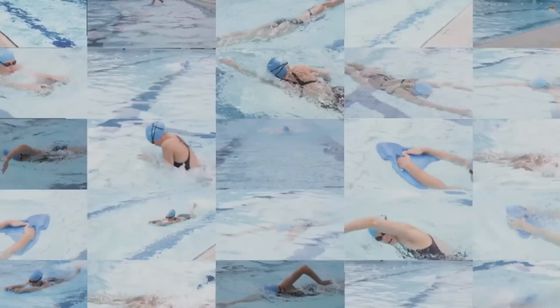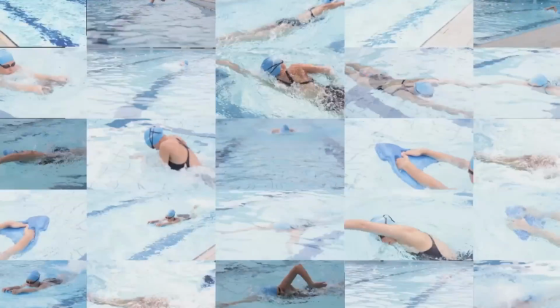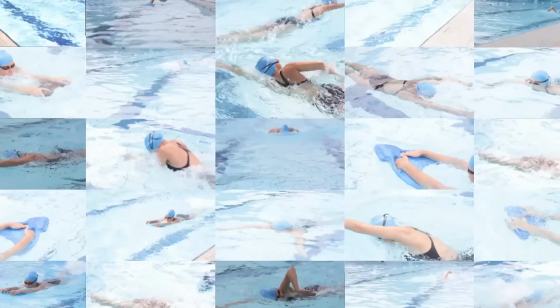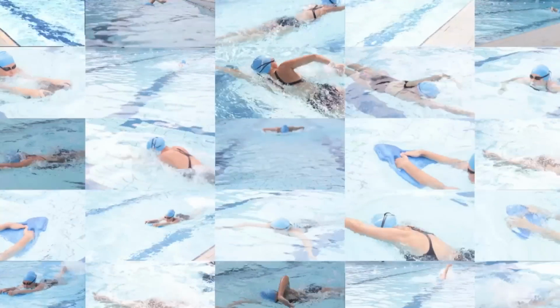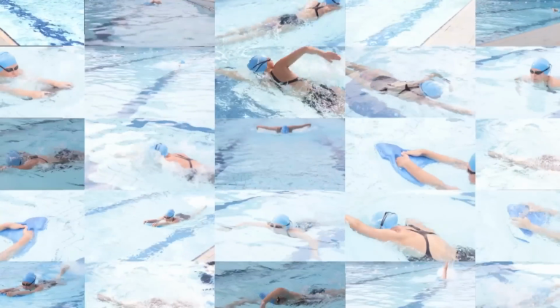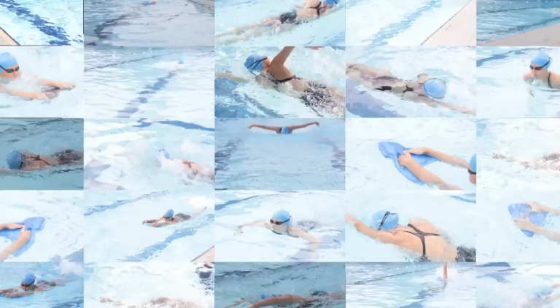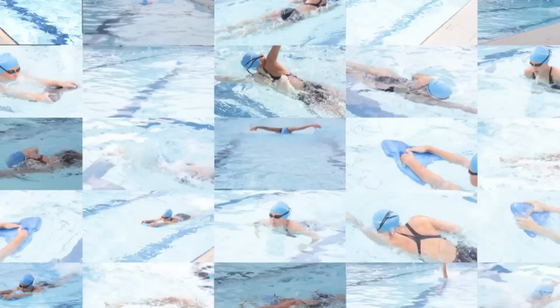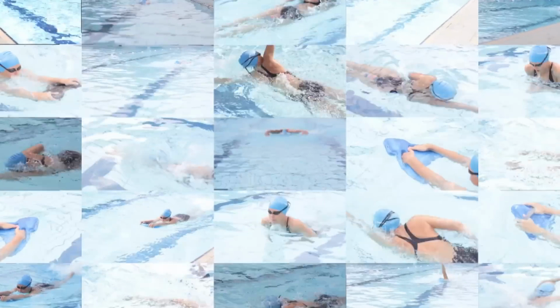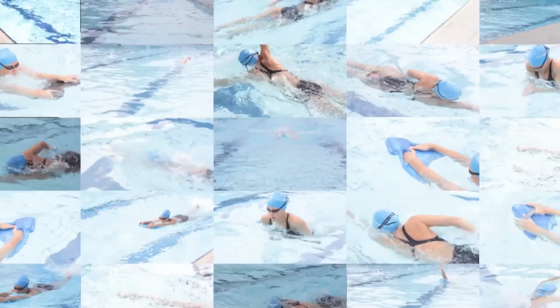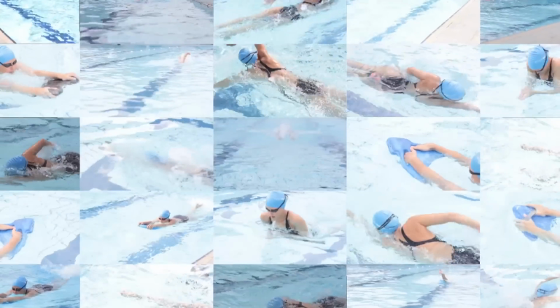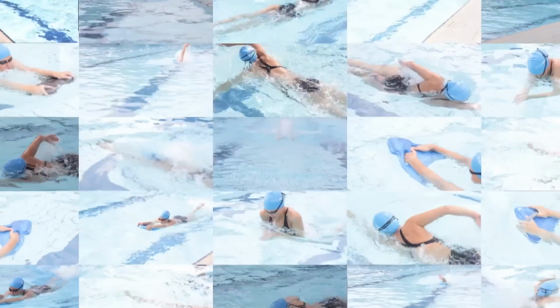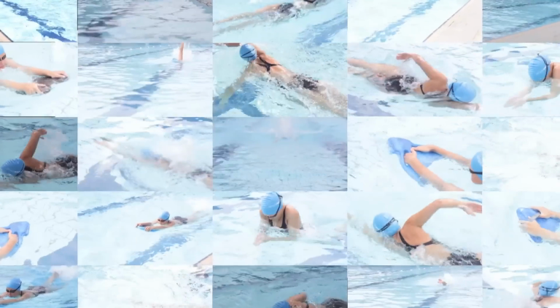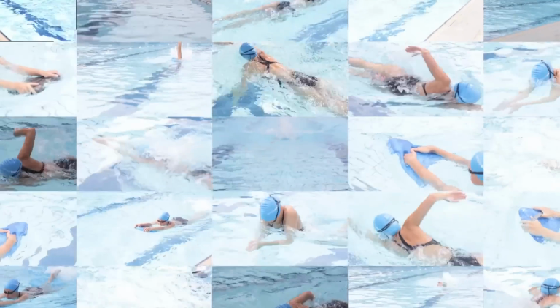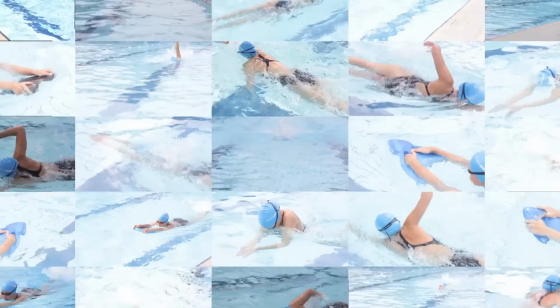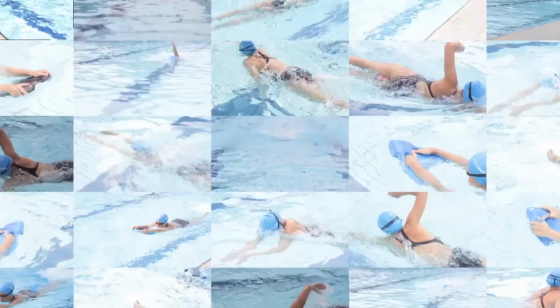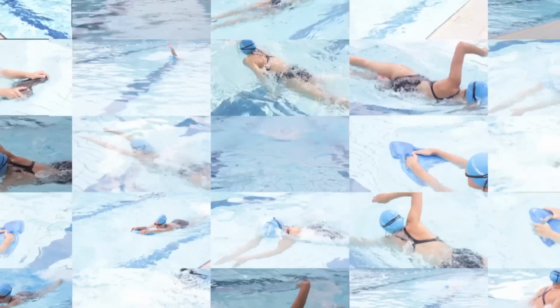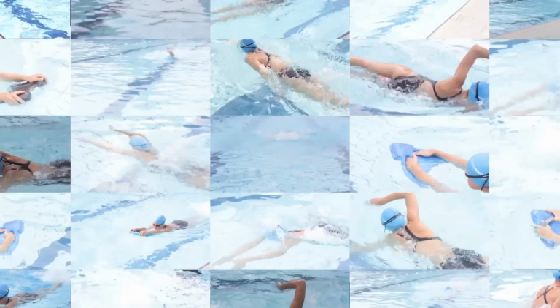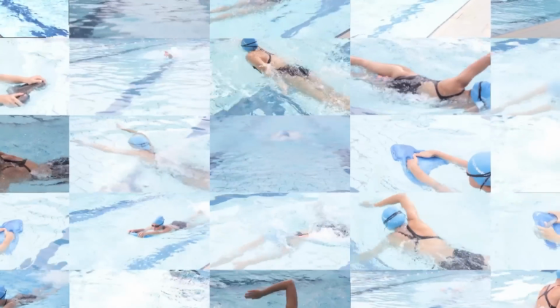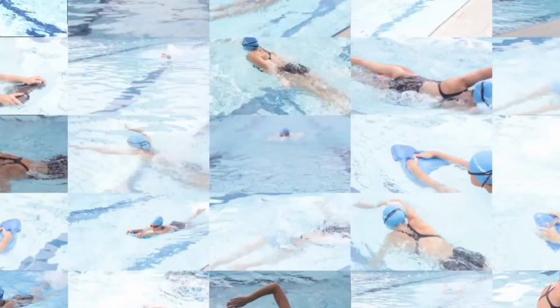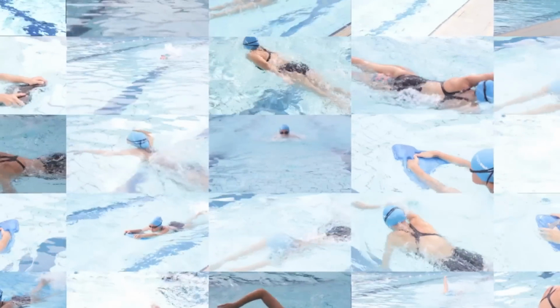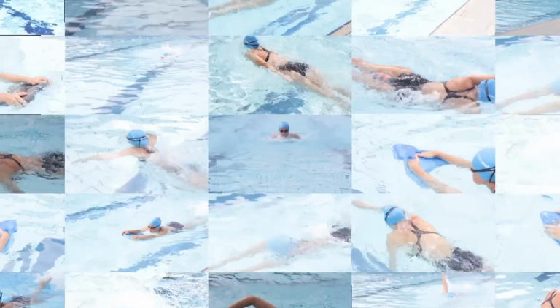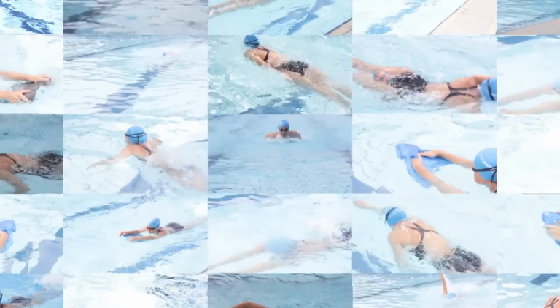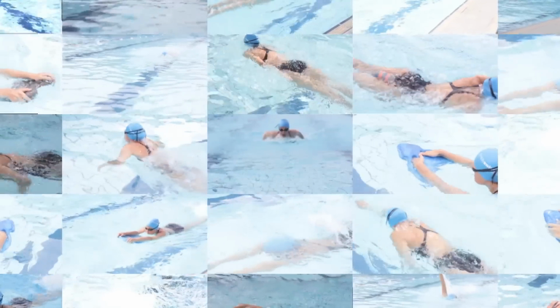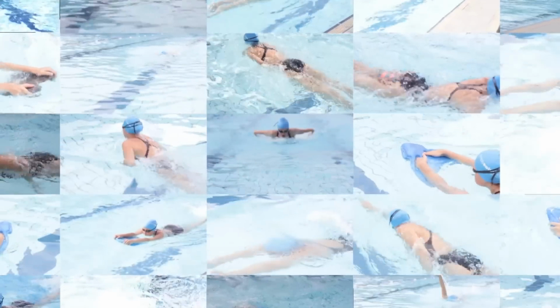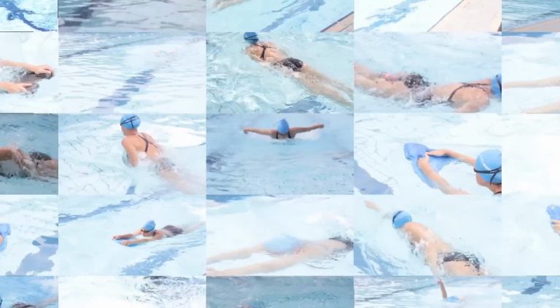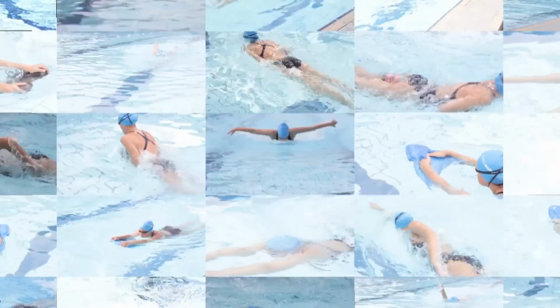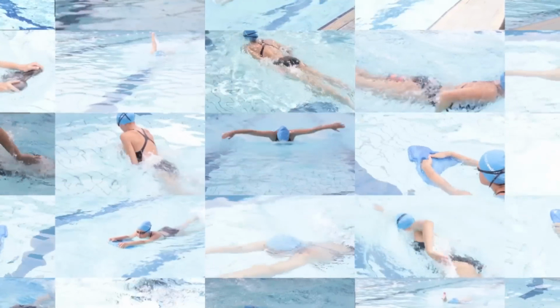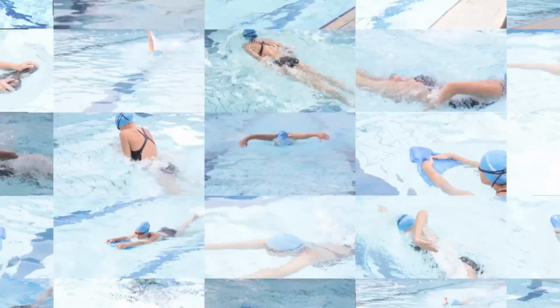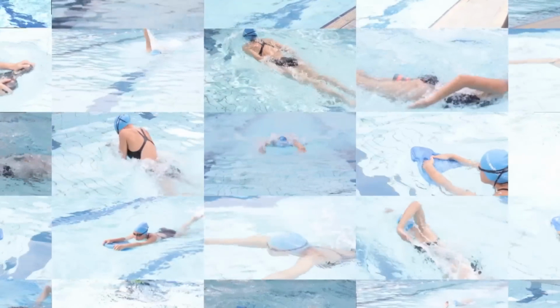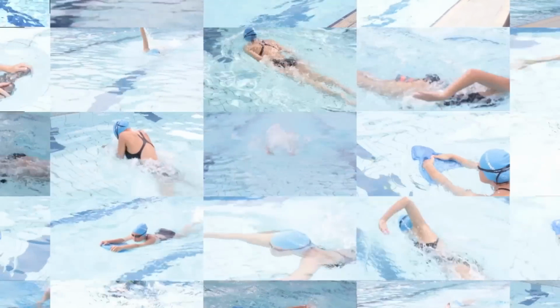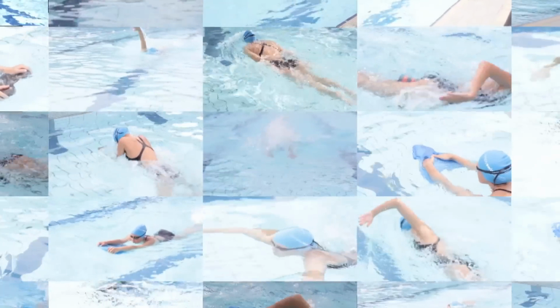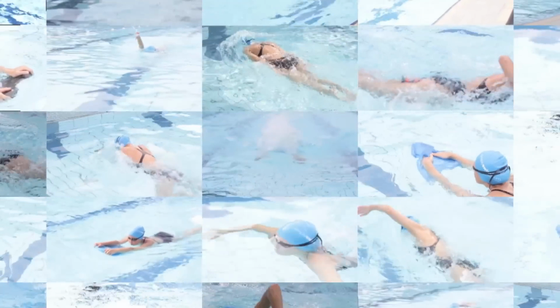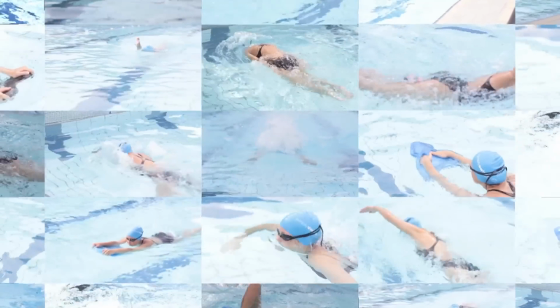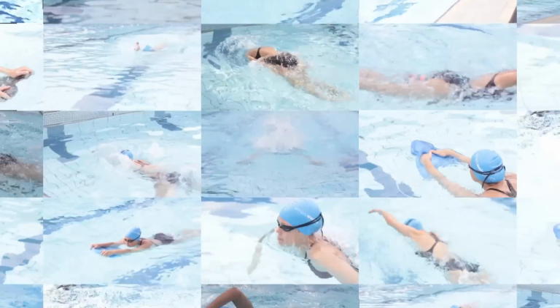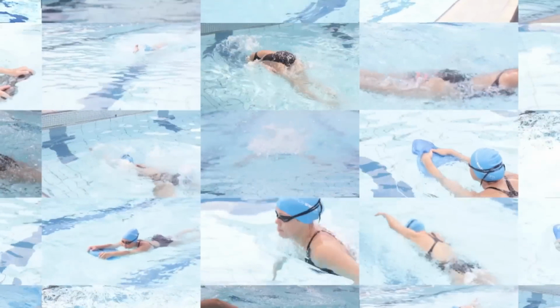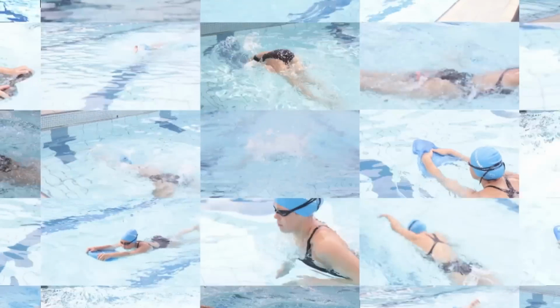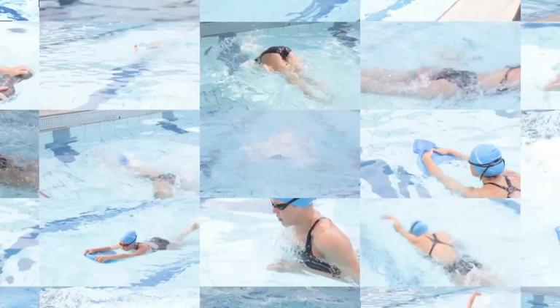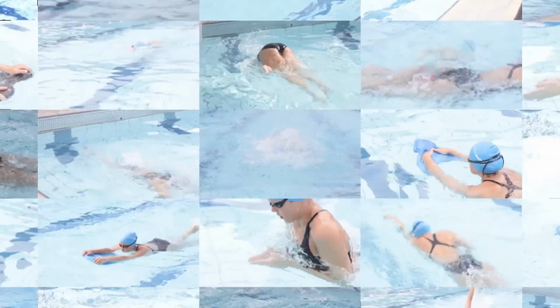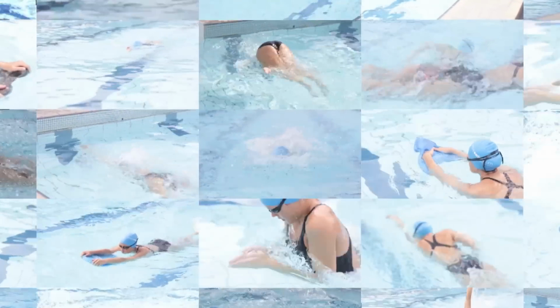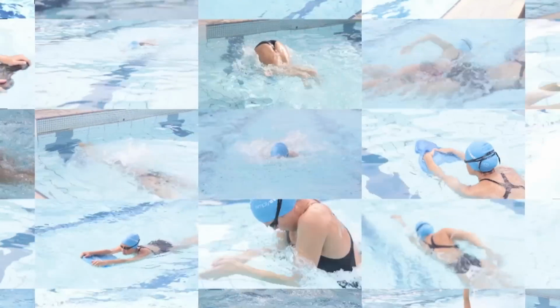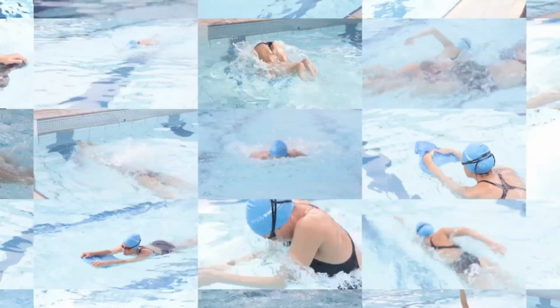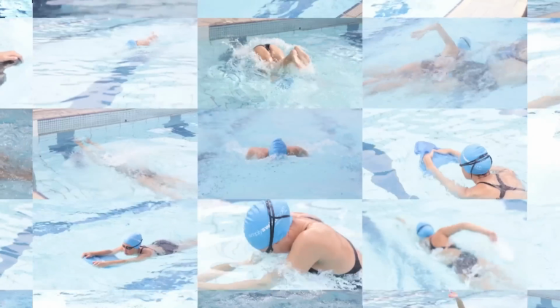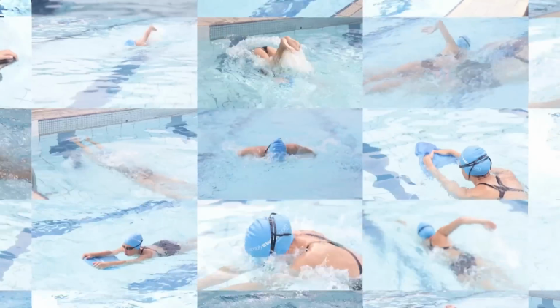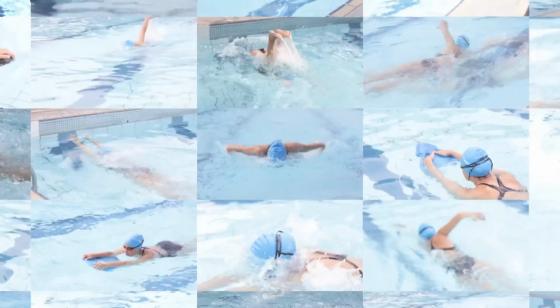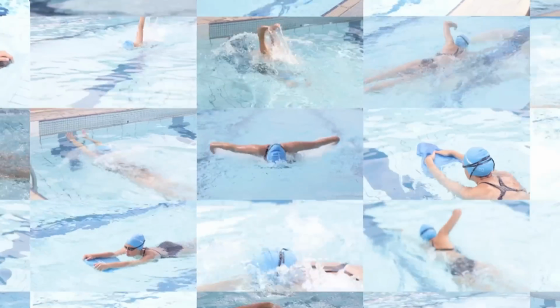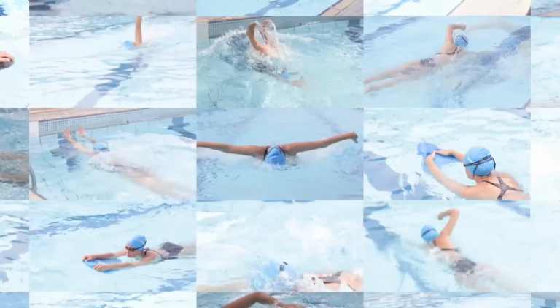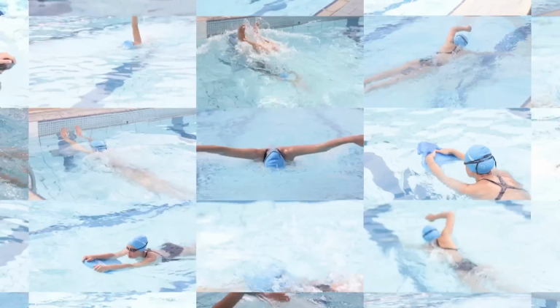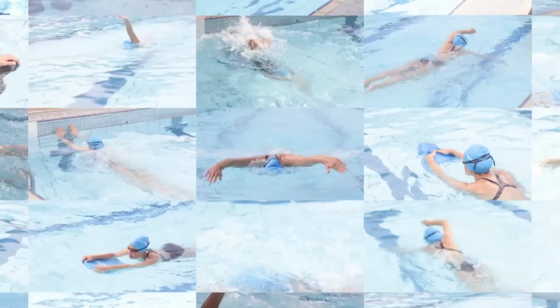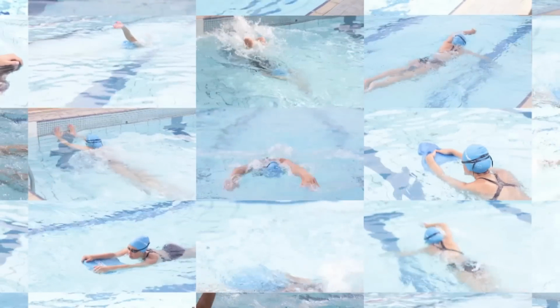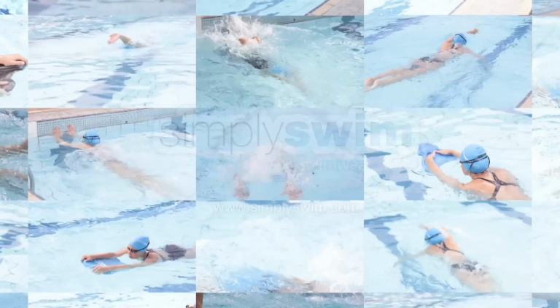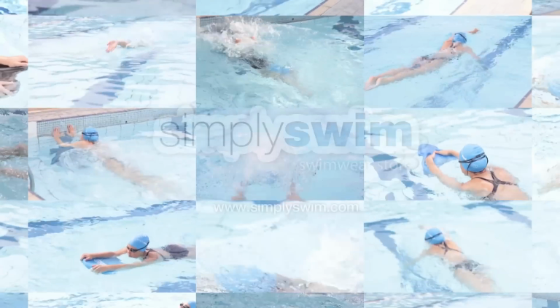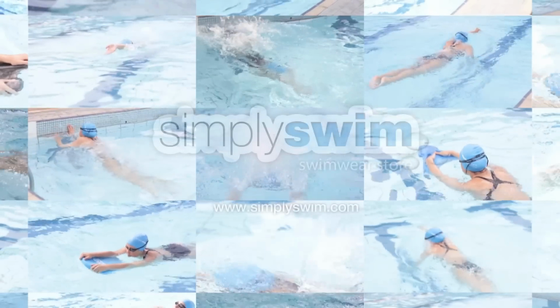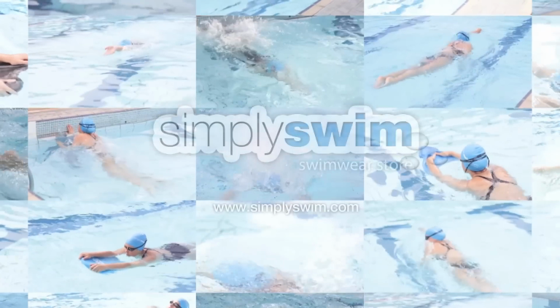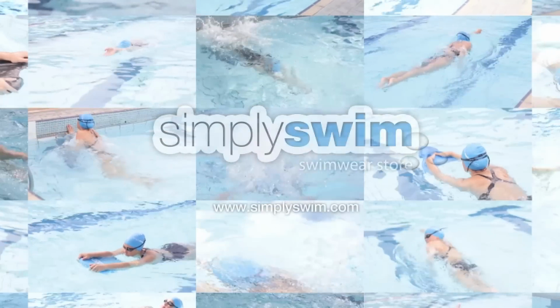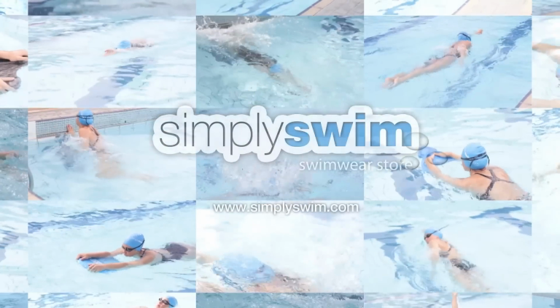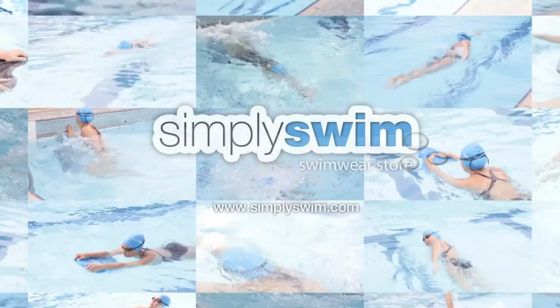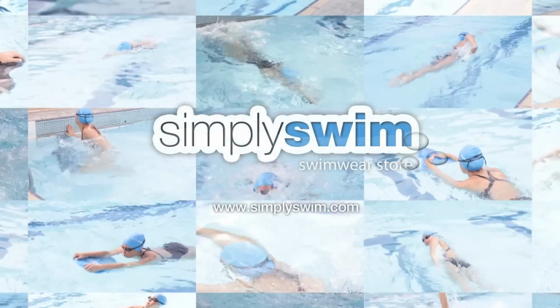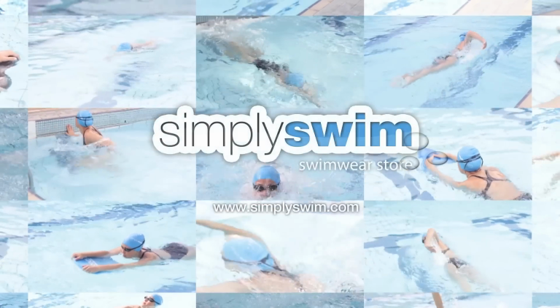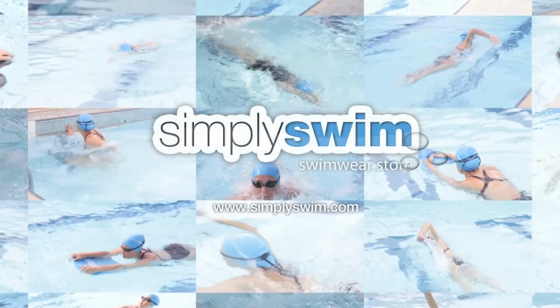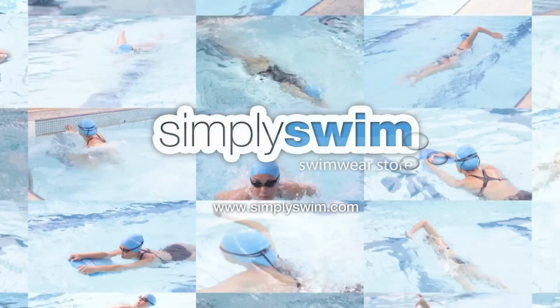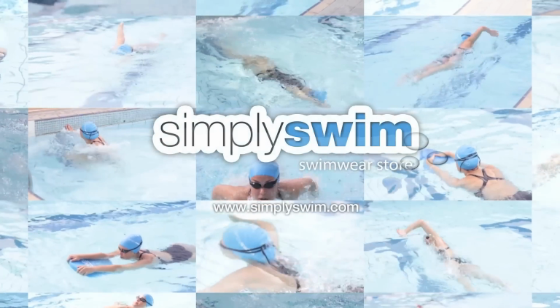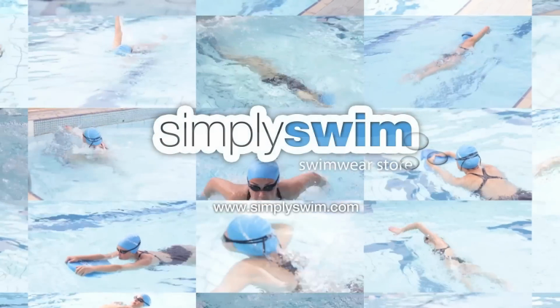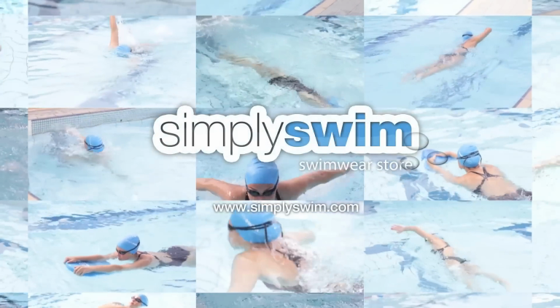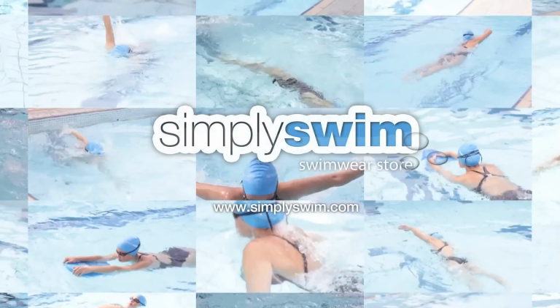So that's the front crawl tumble turn. Thanks for watching and don't forget to check out our other advice videos and our online swim store at Speedo Swim.